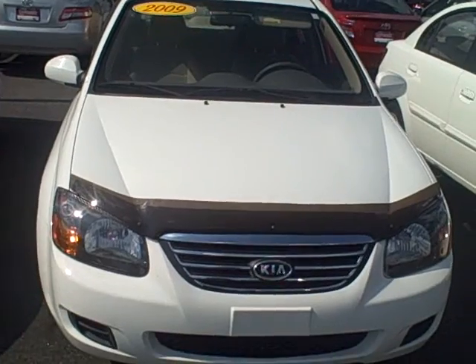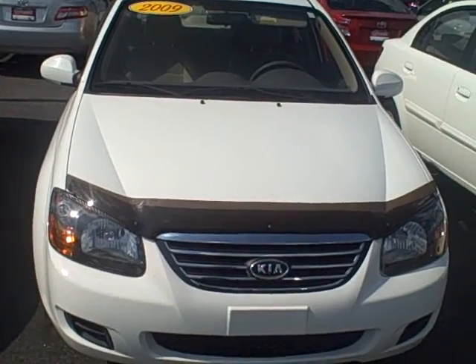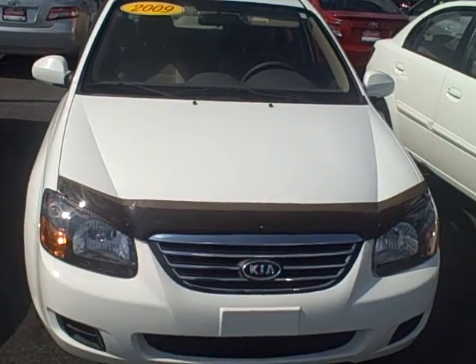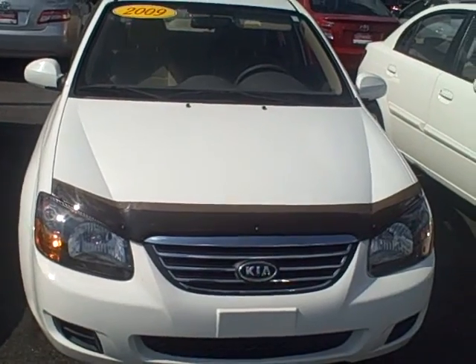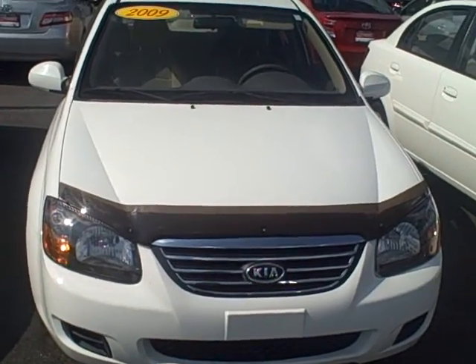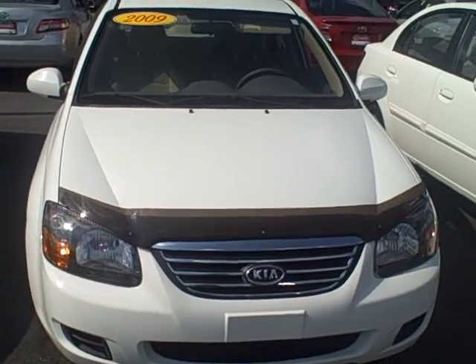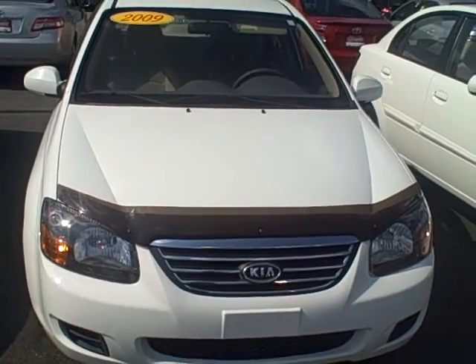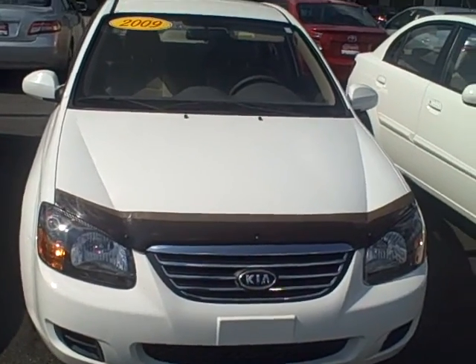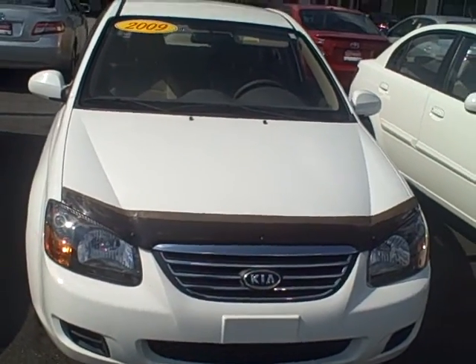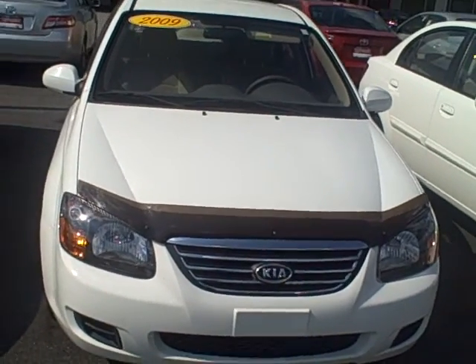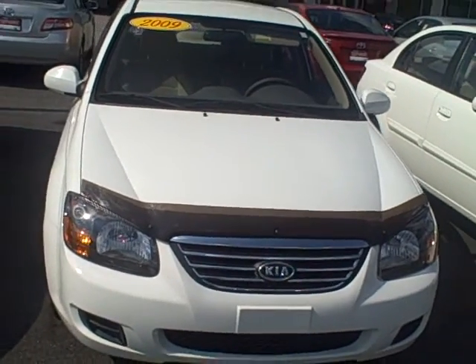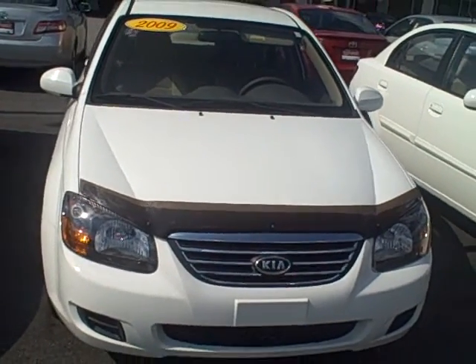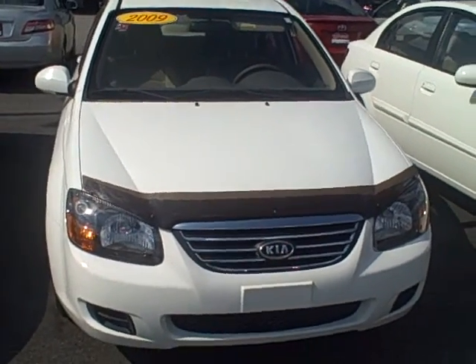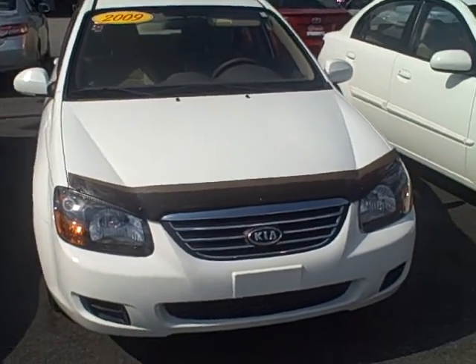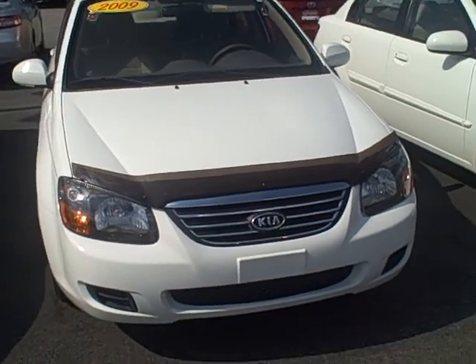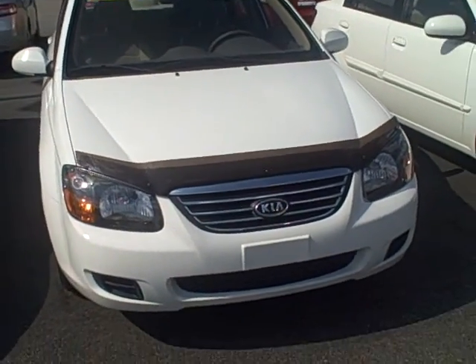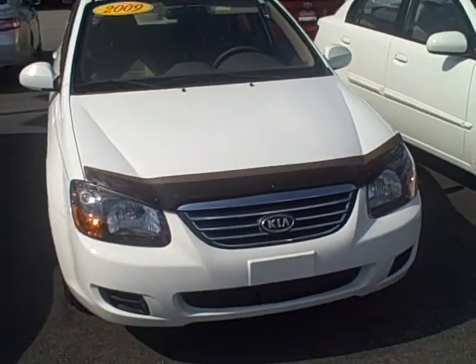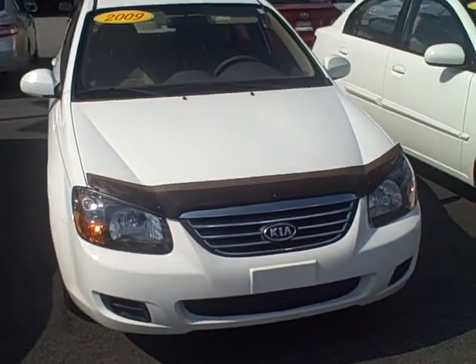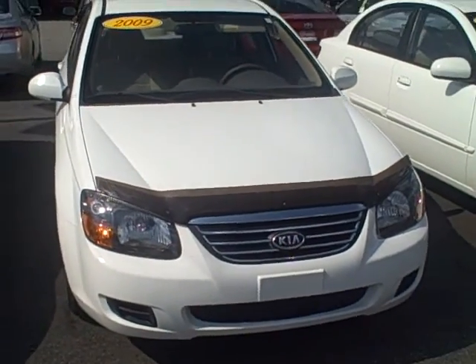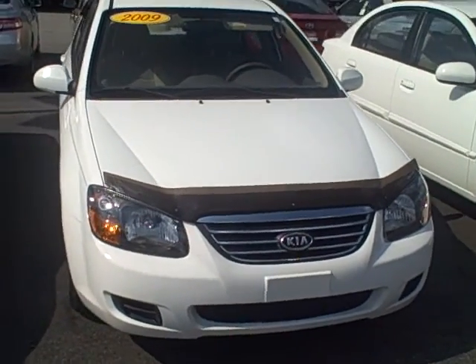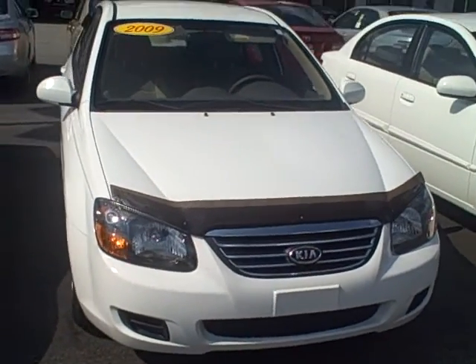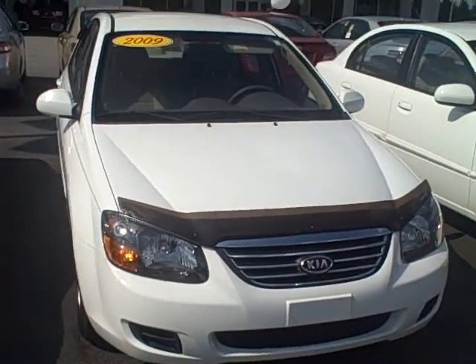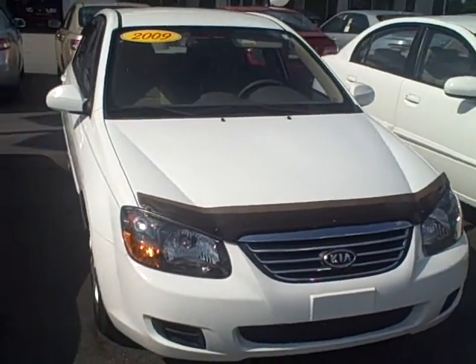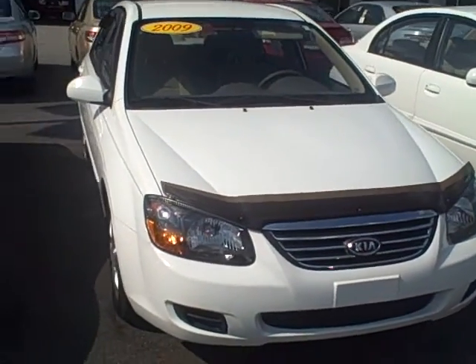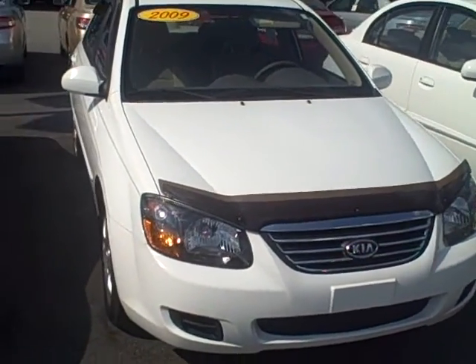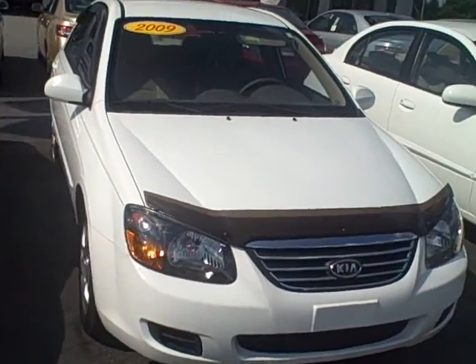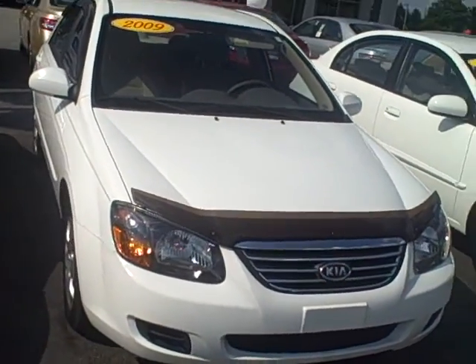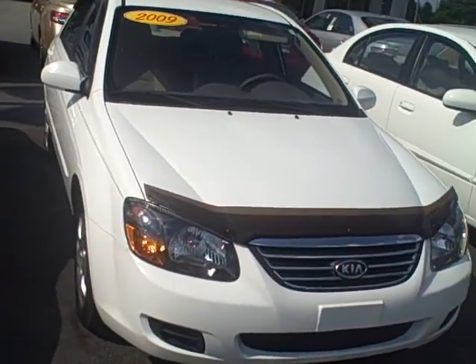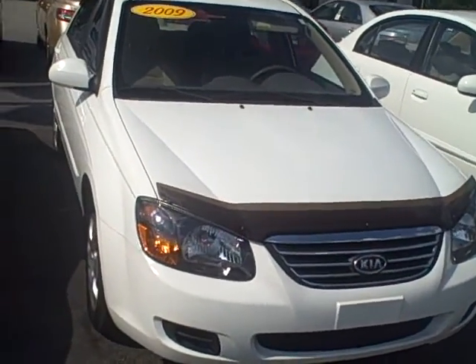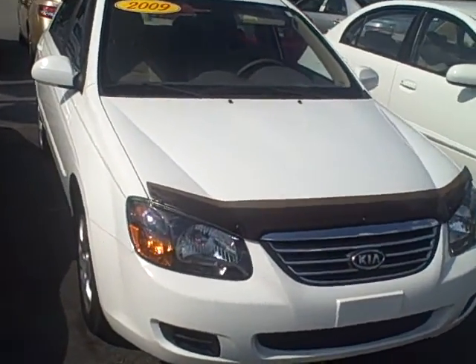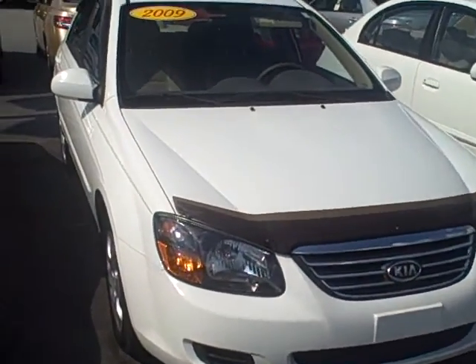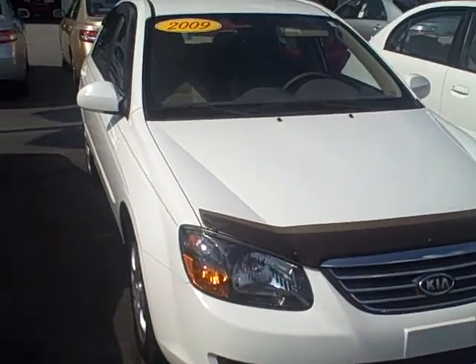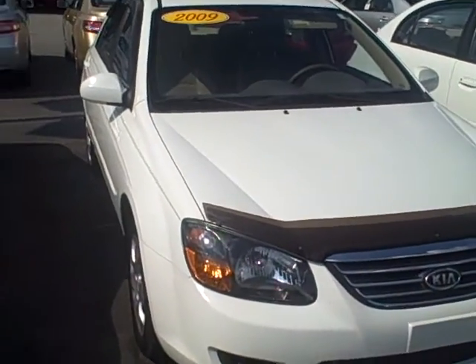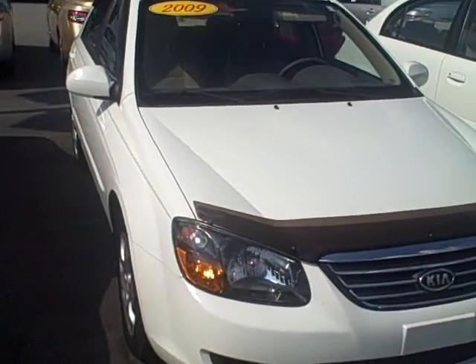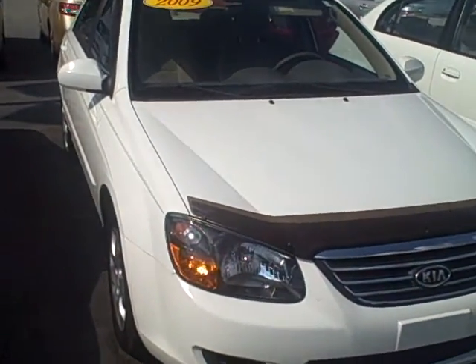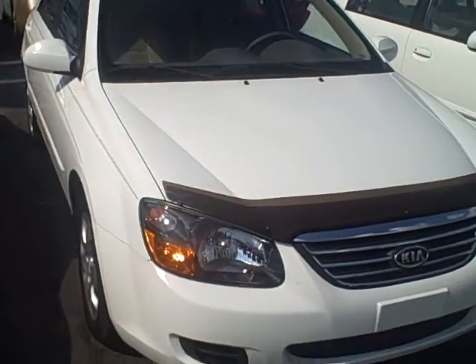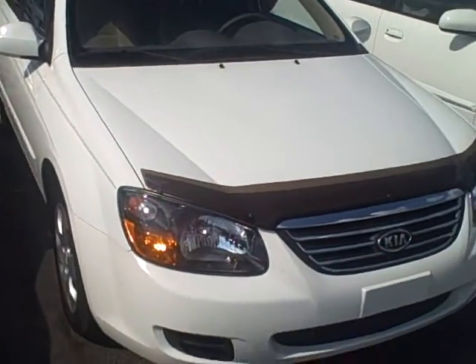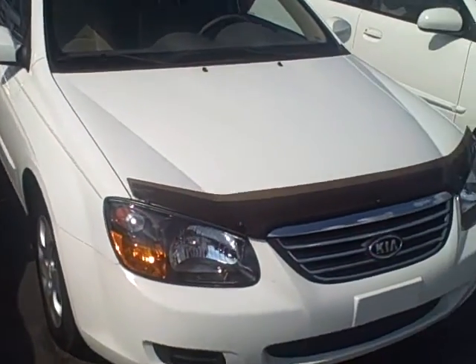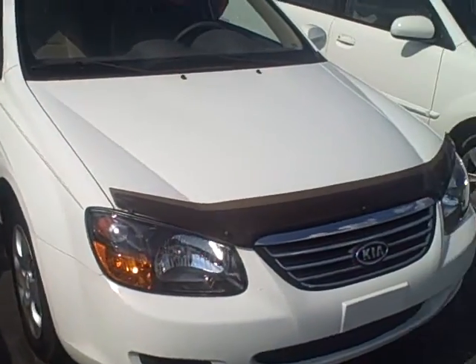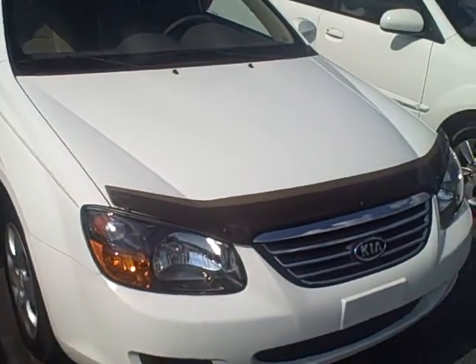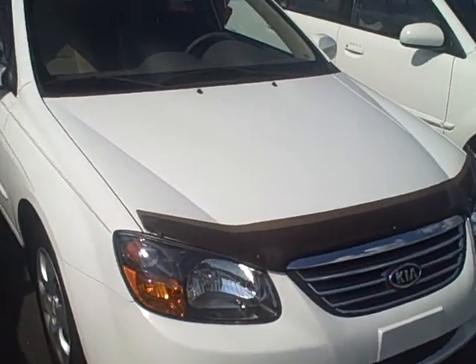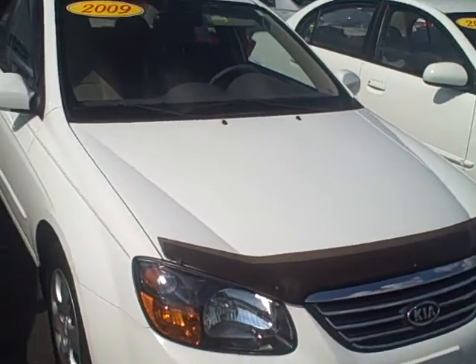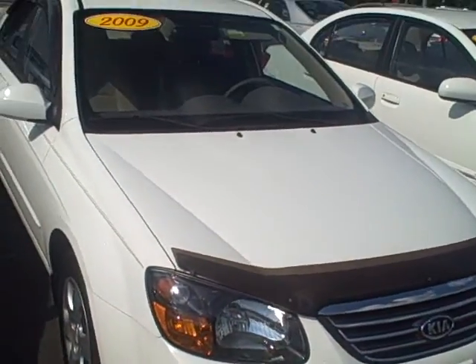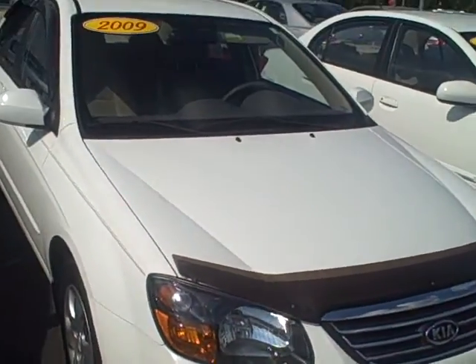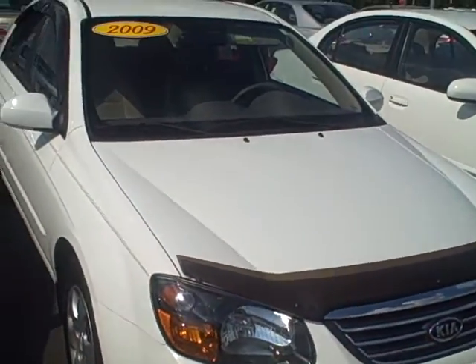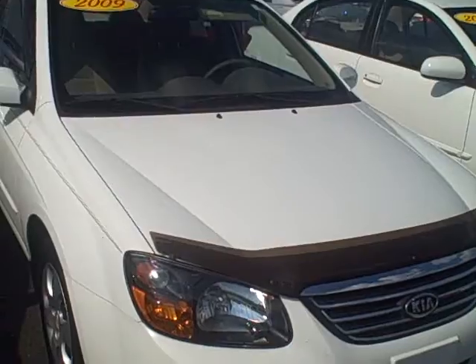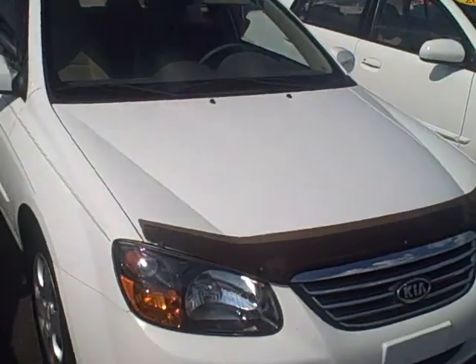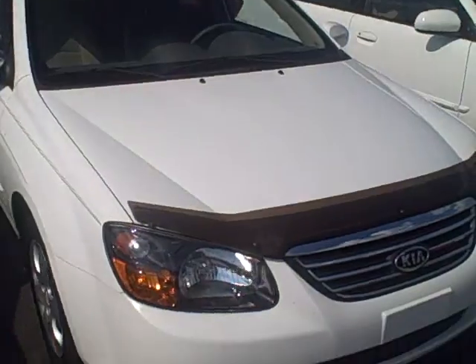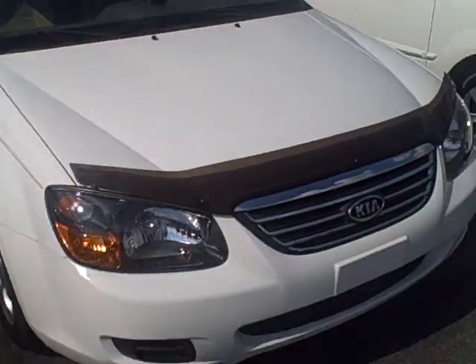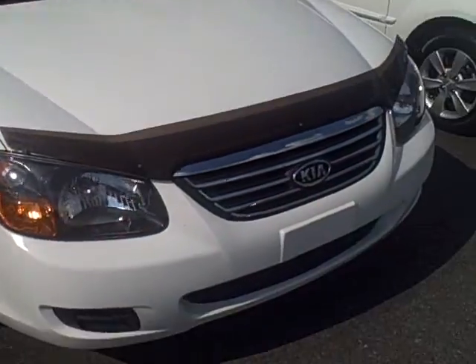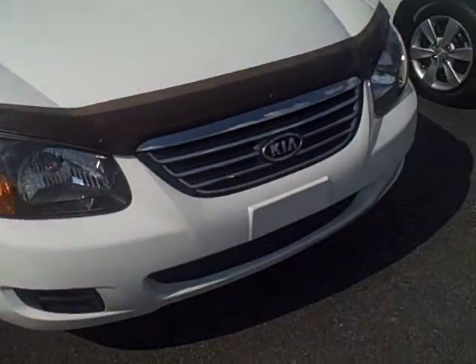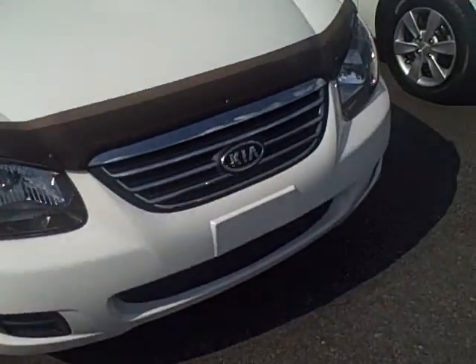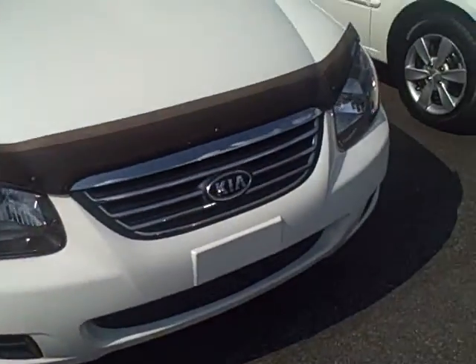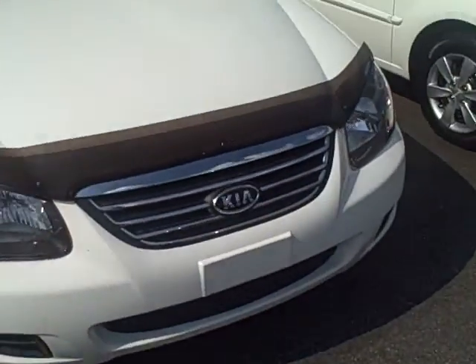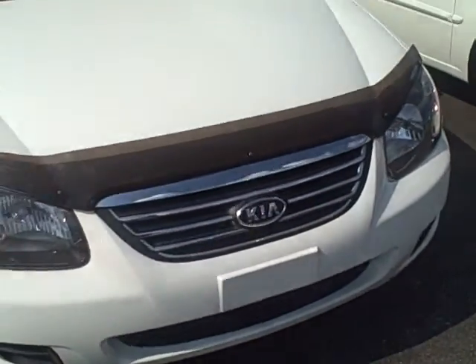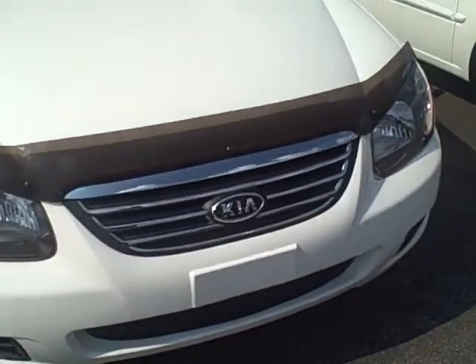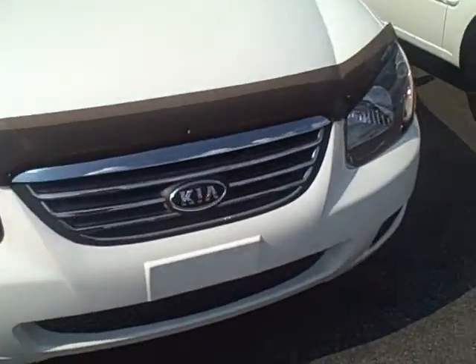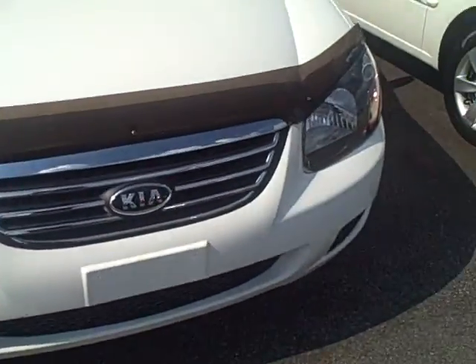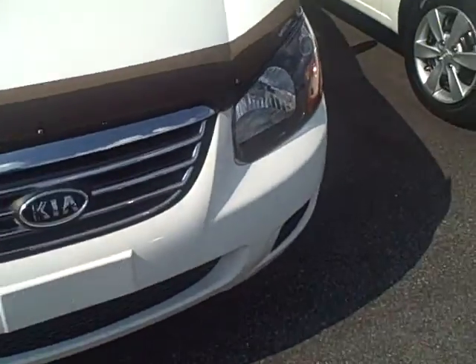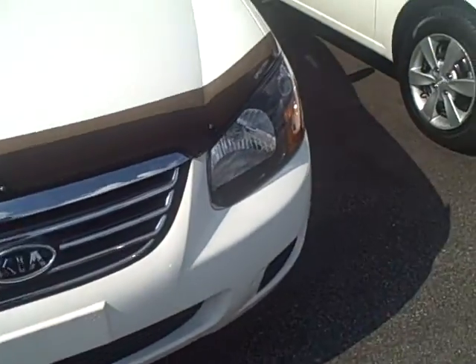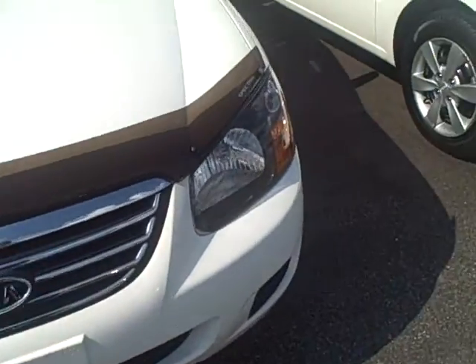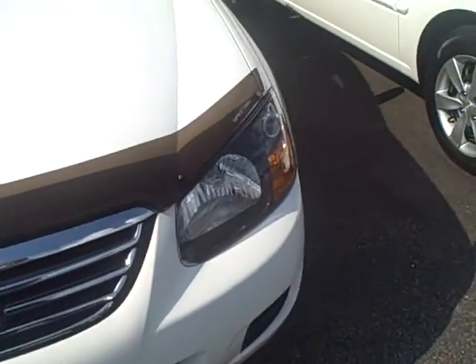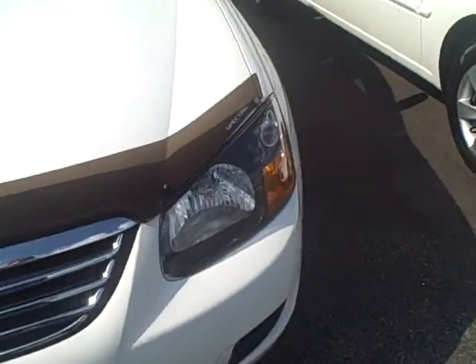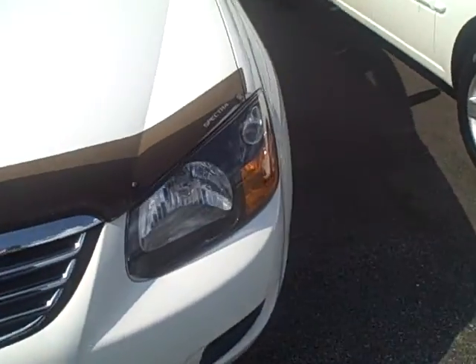Hey guys, it's Kevin Franklin at LaGrange Toyota. Got this really nice Kia Spectra EX here. It's a 09 model with 43,000 miles.